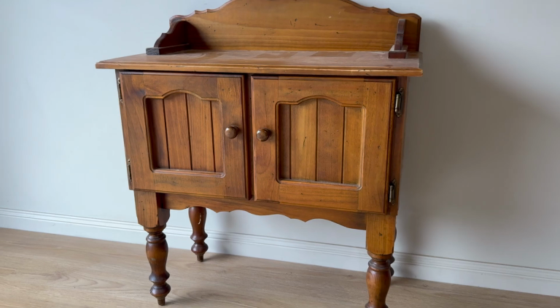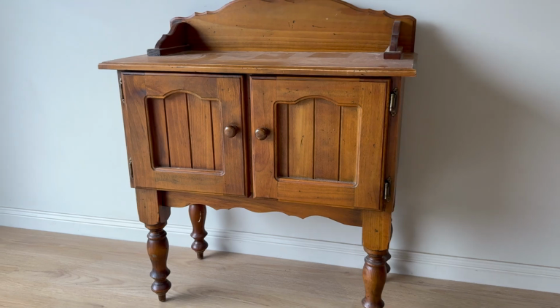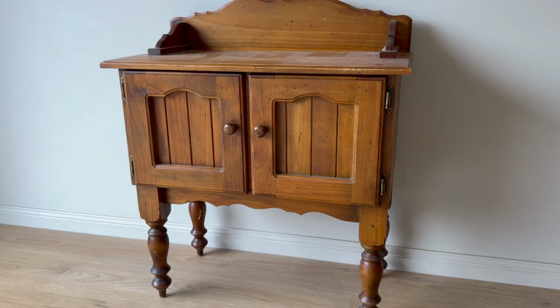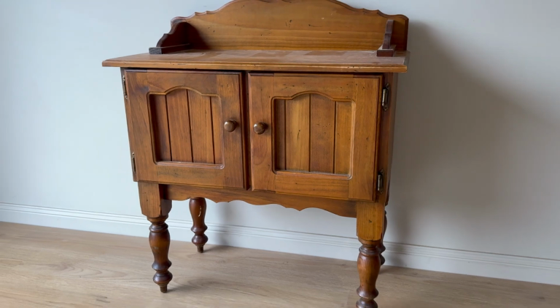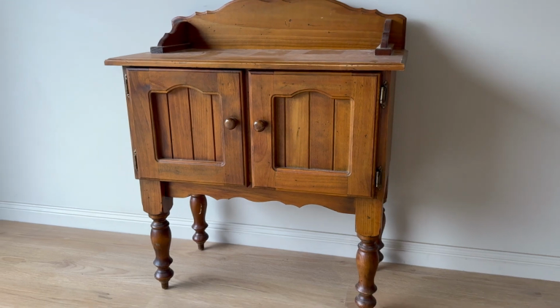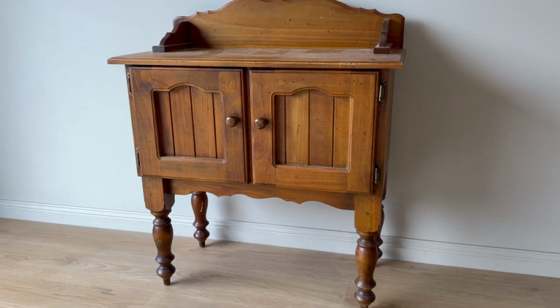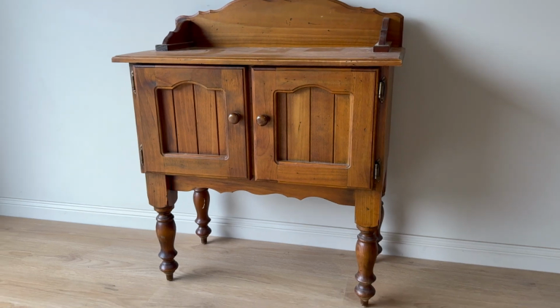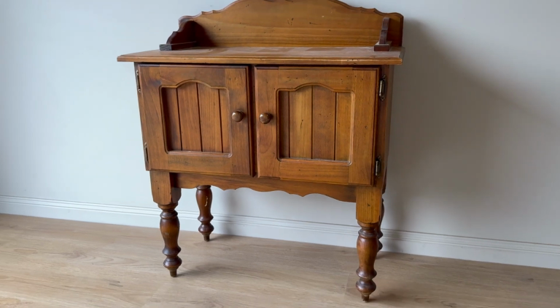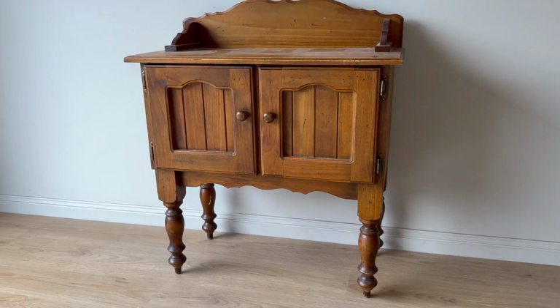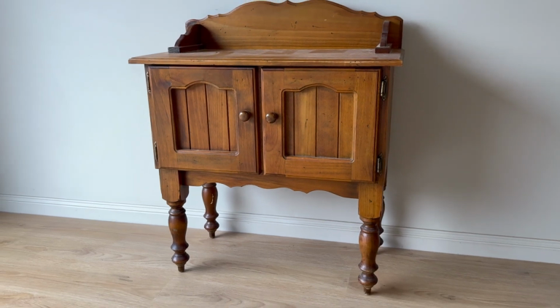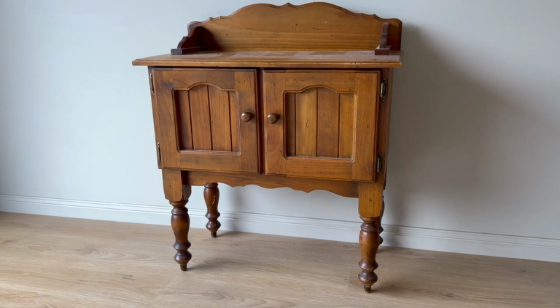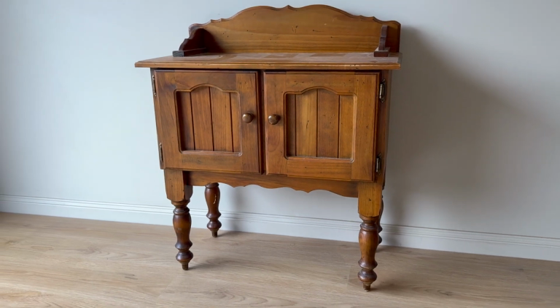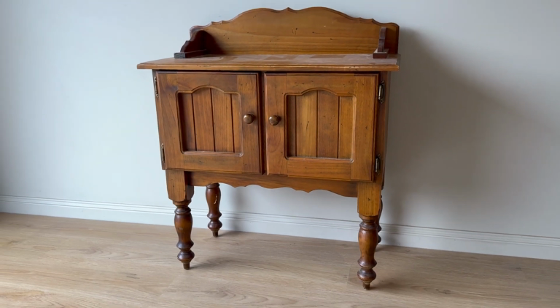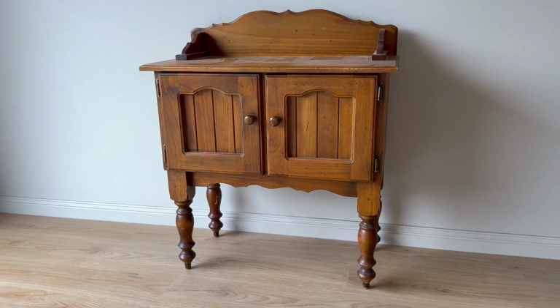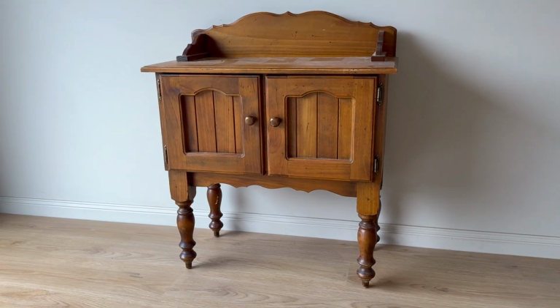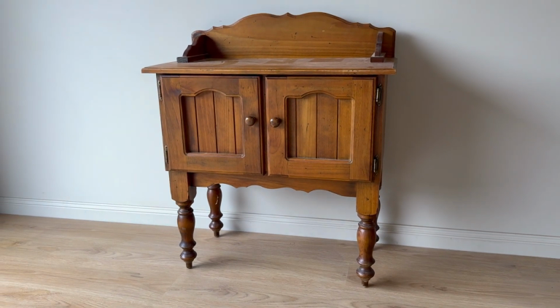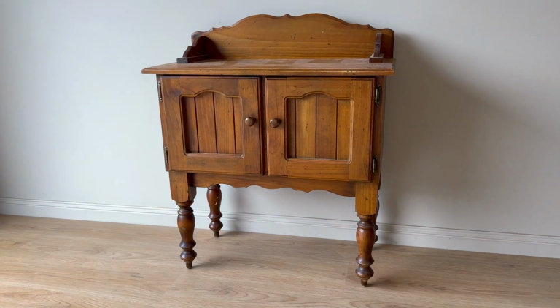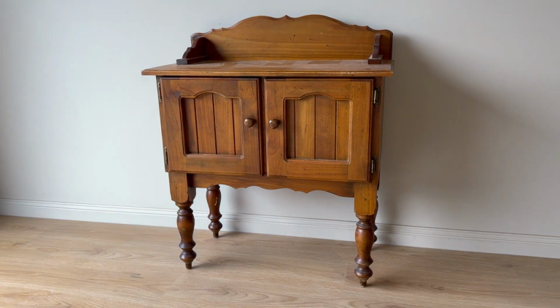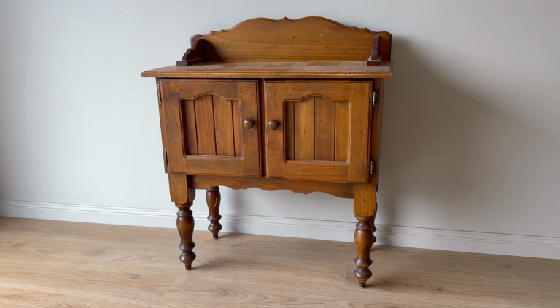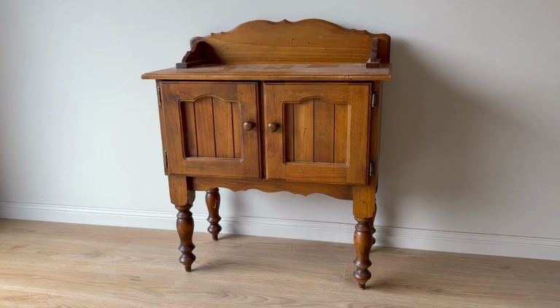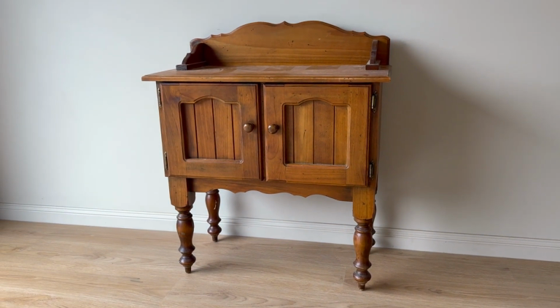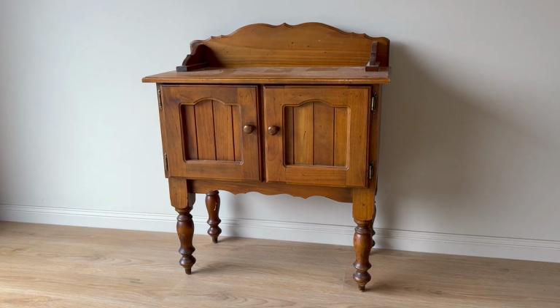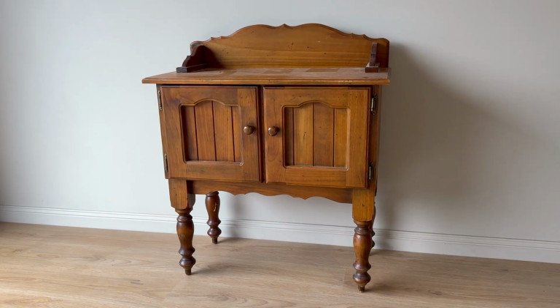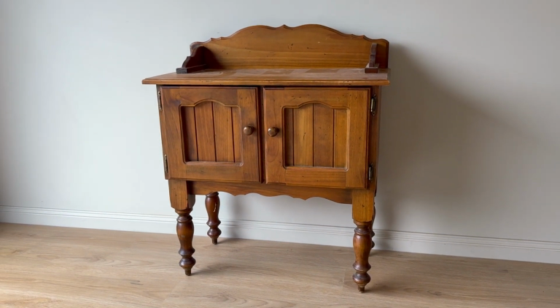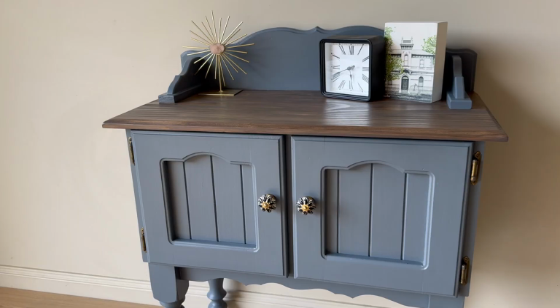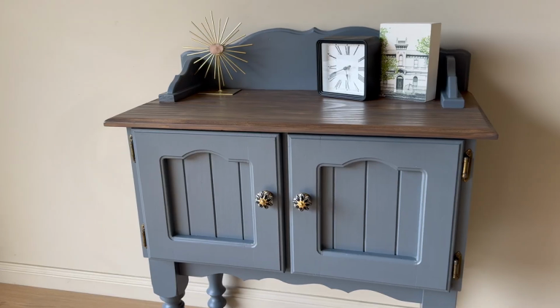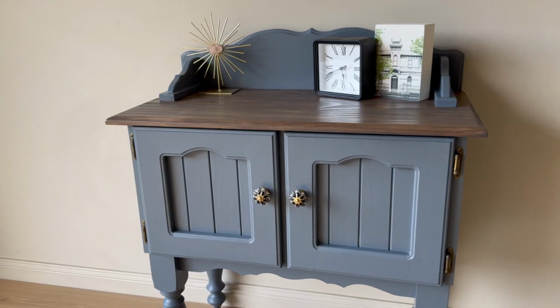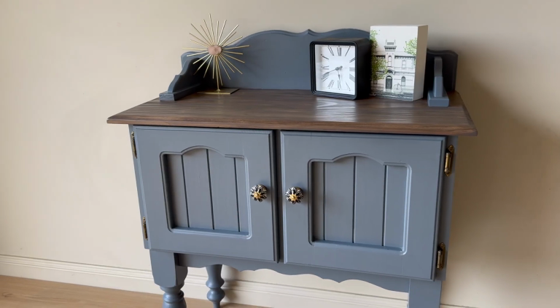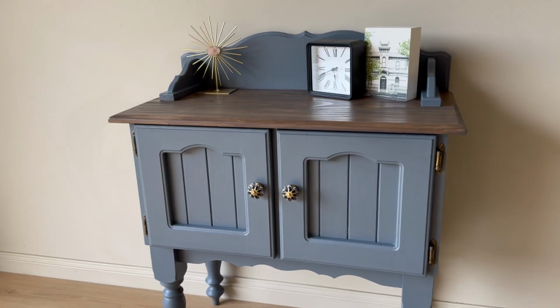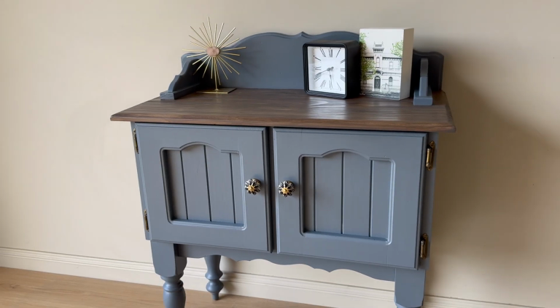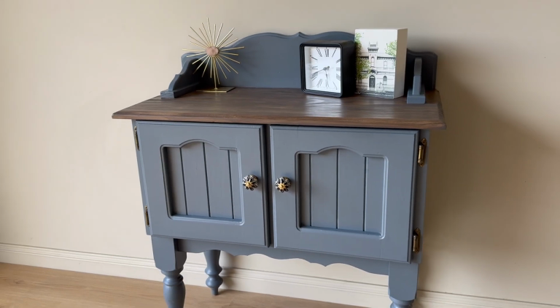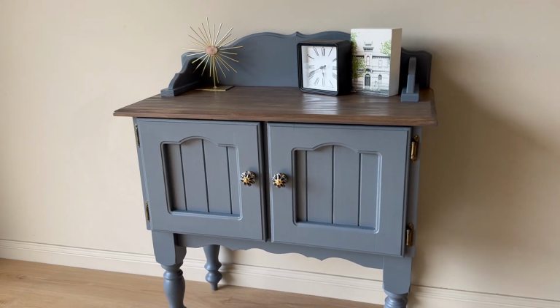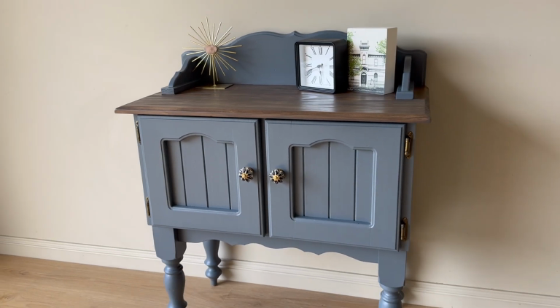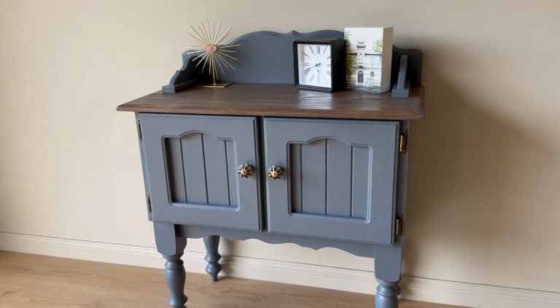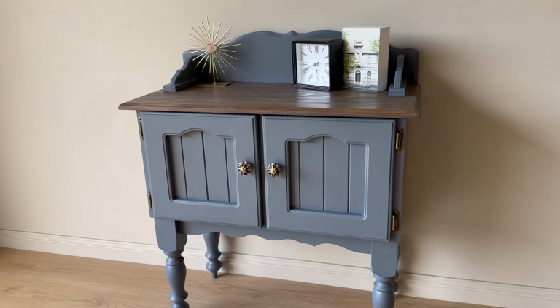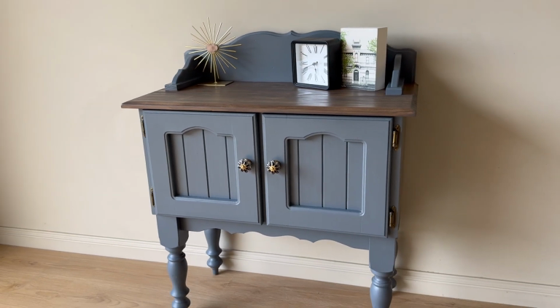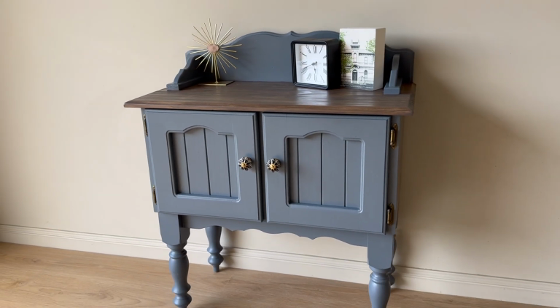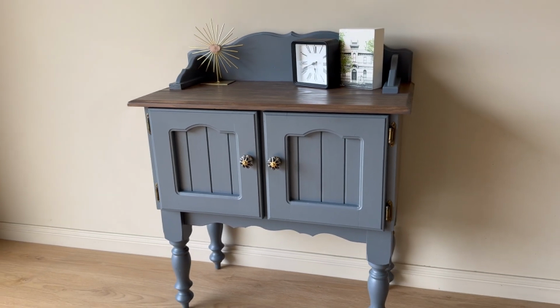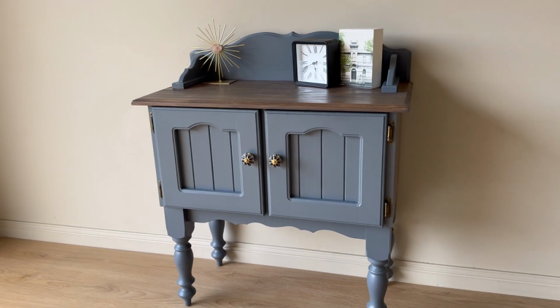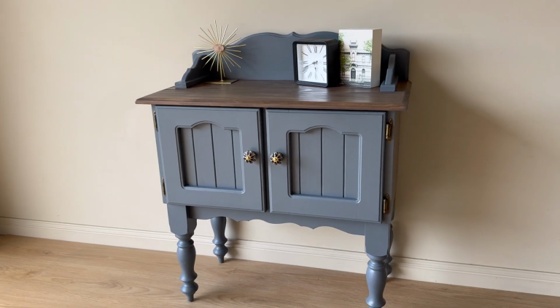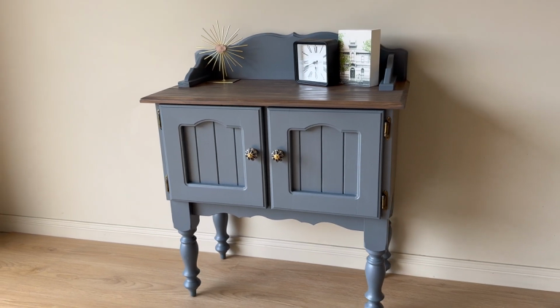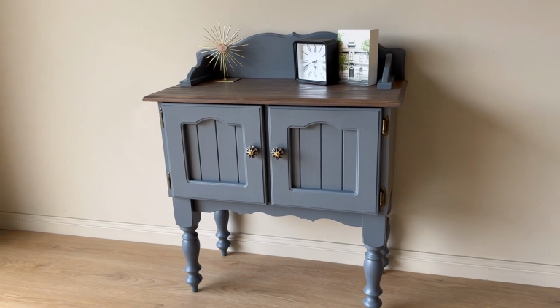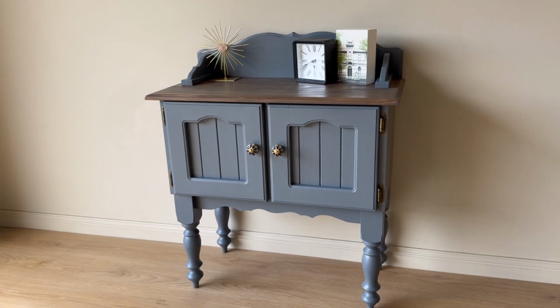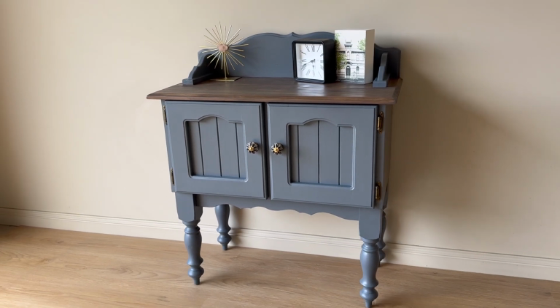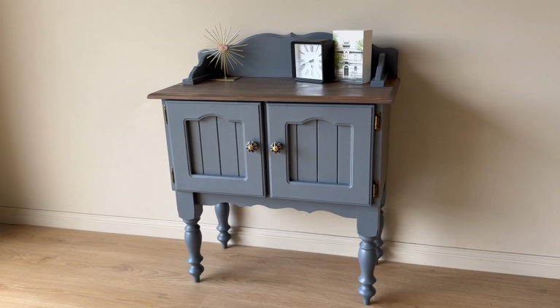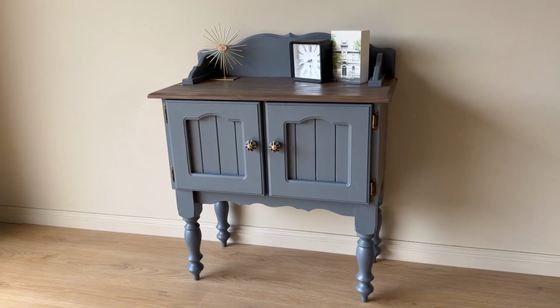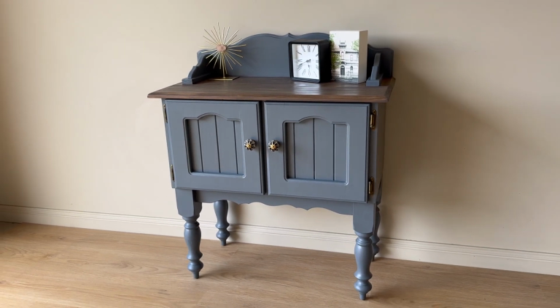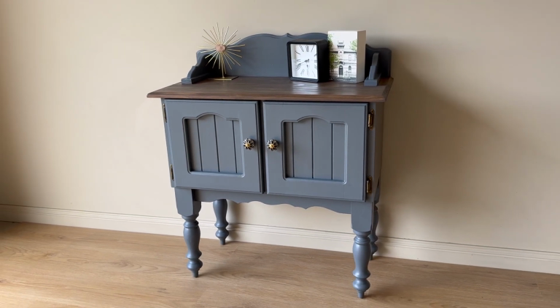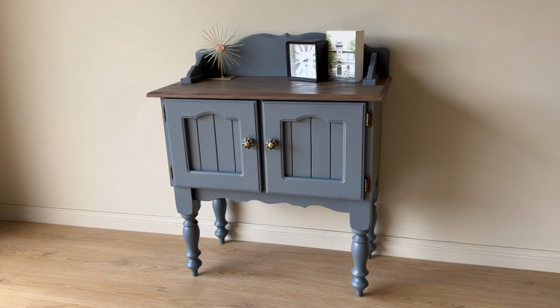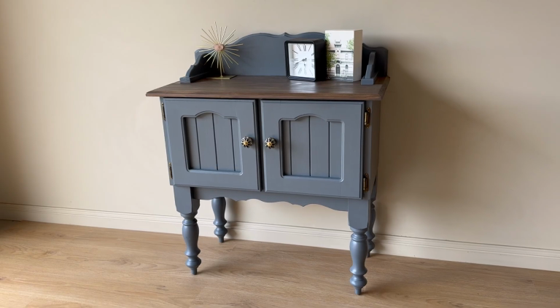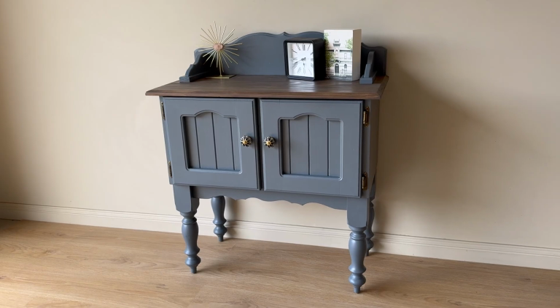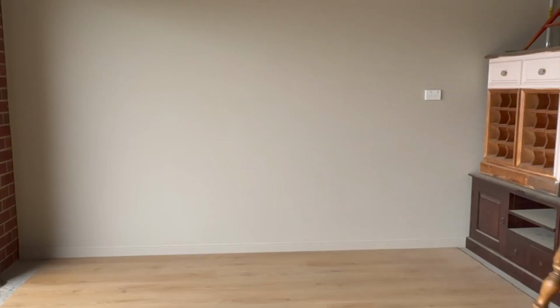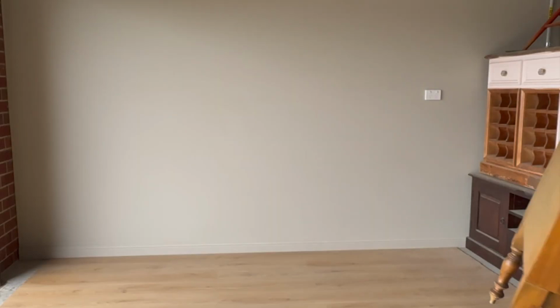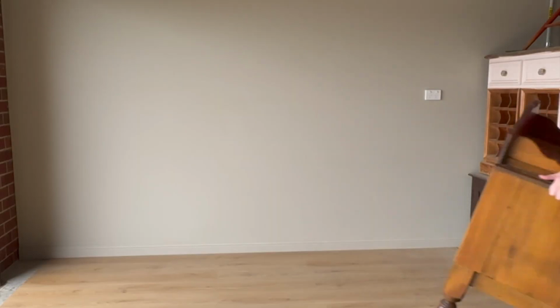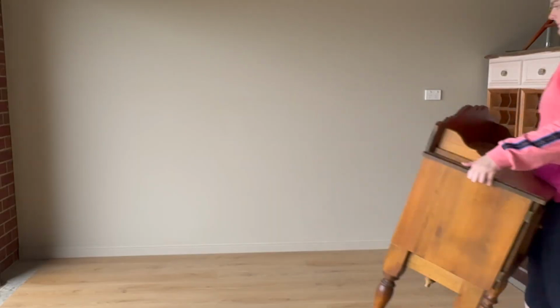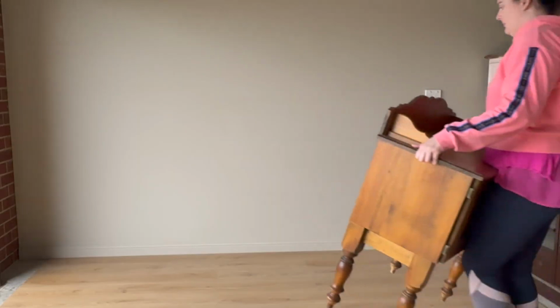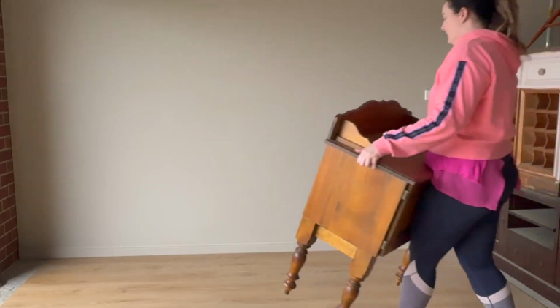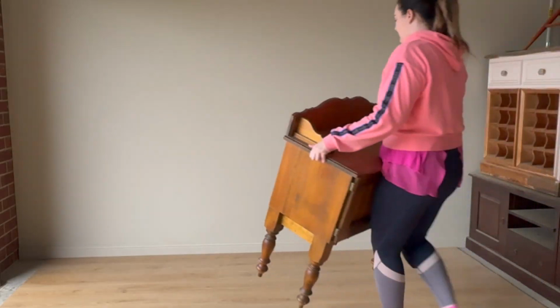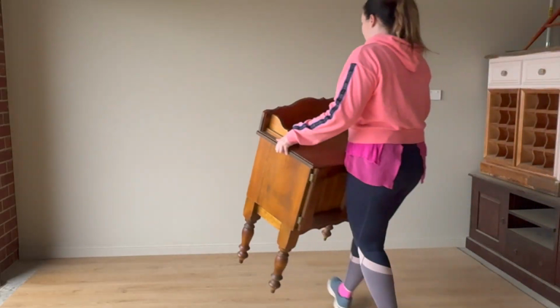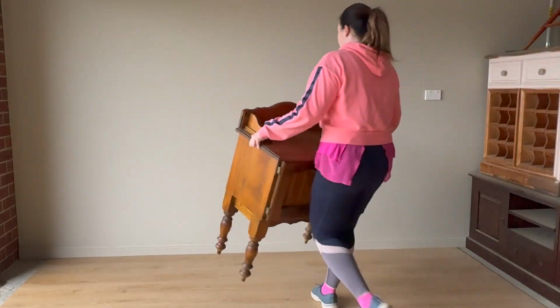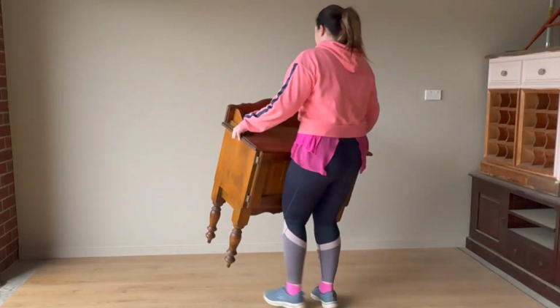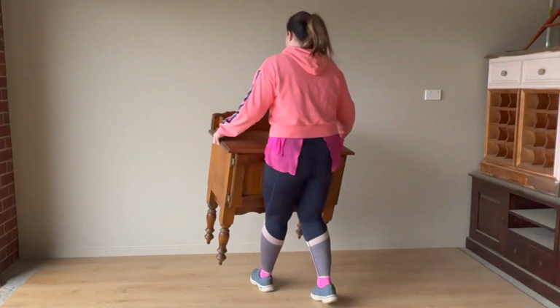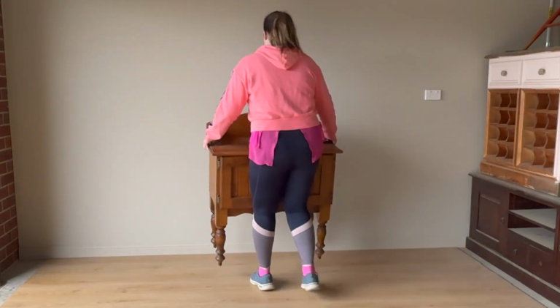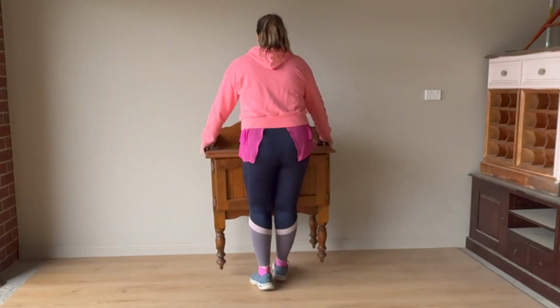In this video, we're going to take this cute little desk, give it a makeover and turn it into this. If you're interested to see how I do it, keep watching.